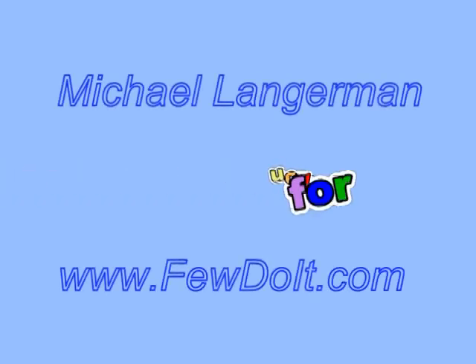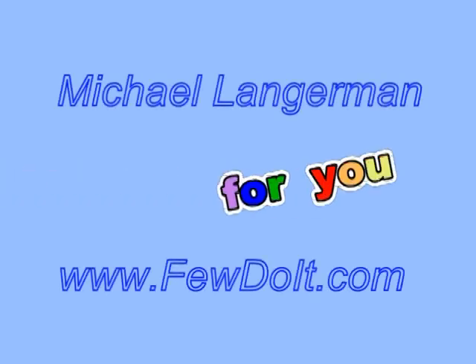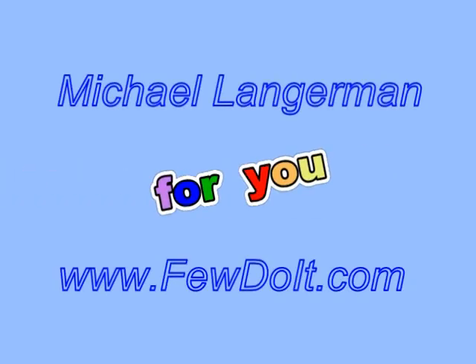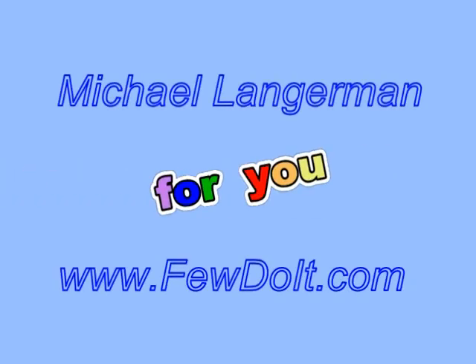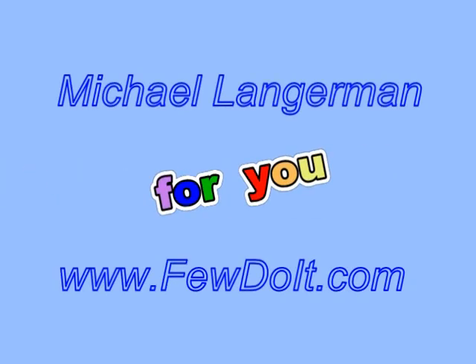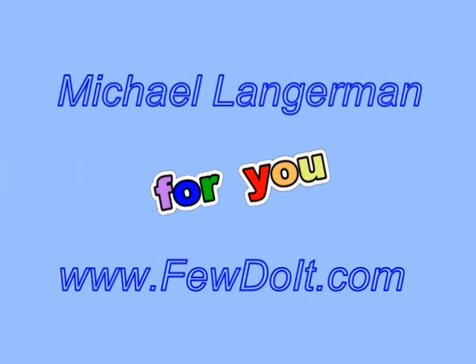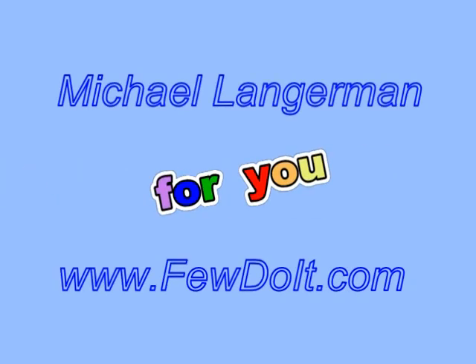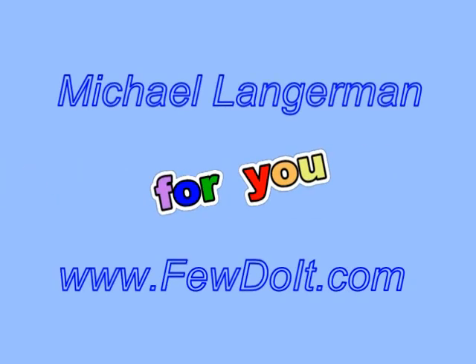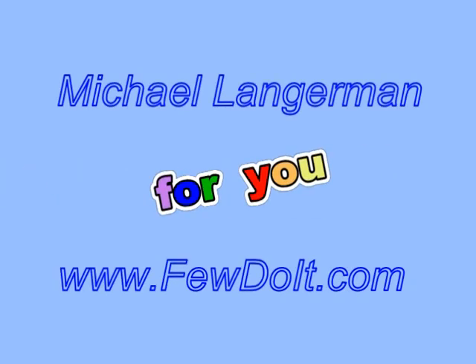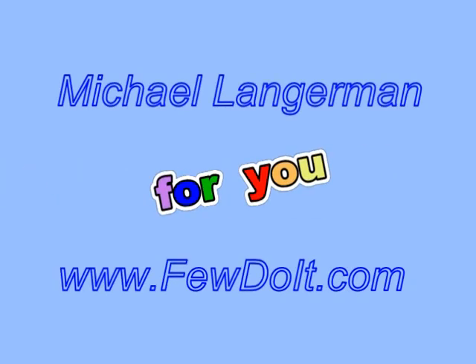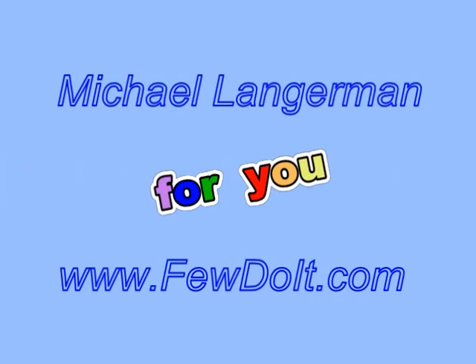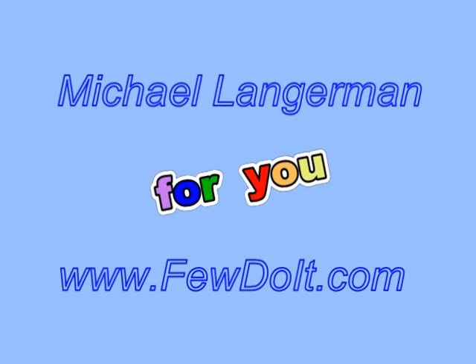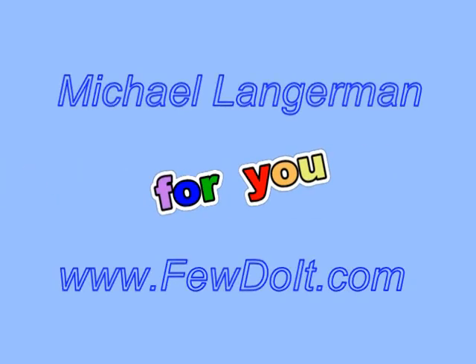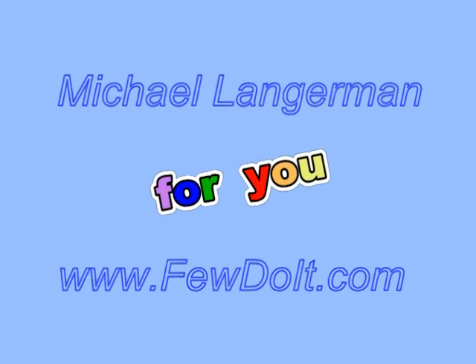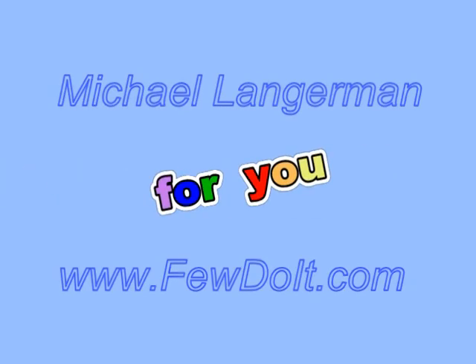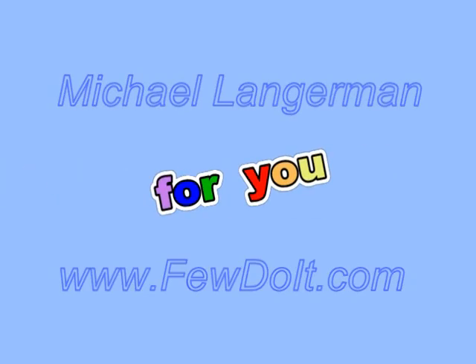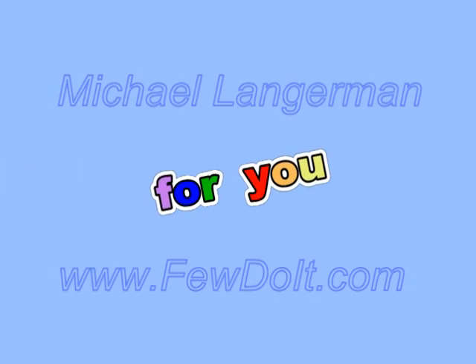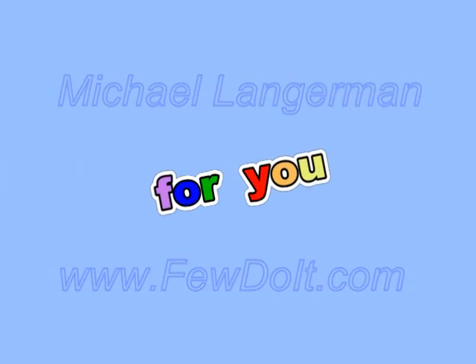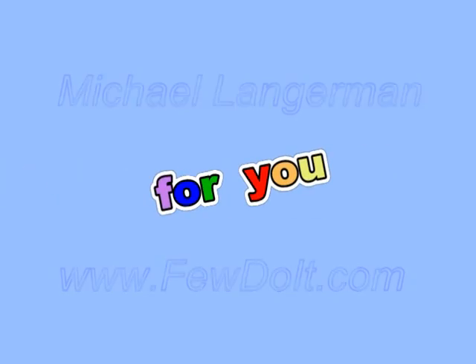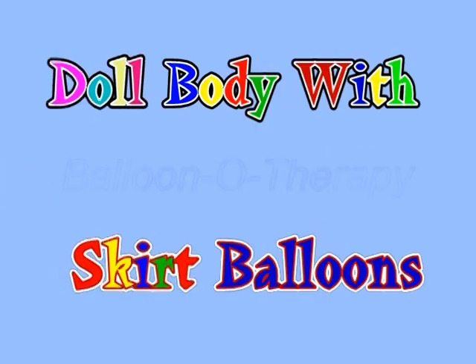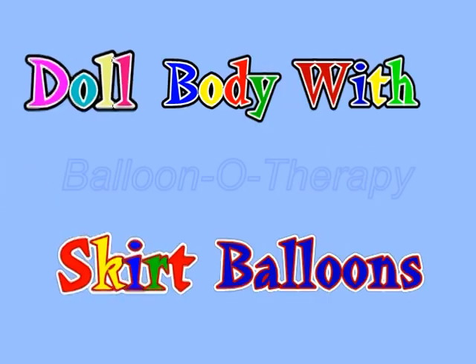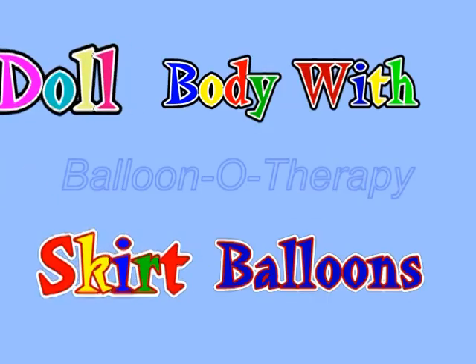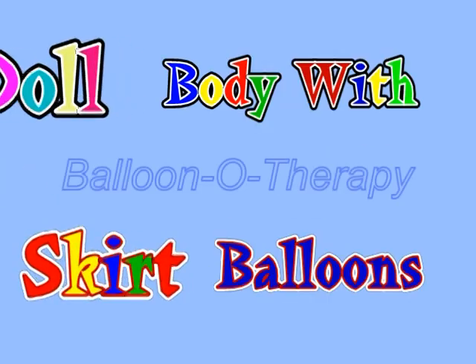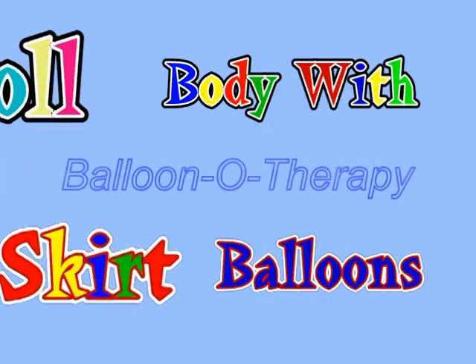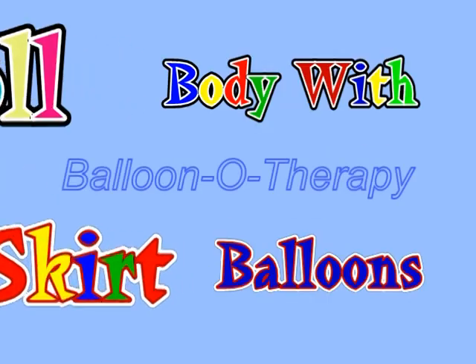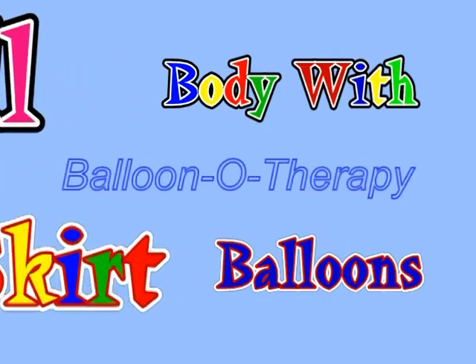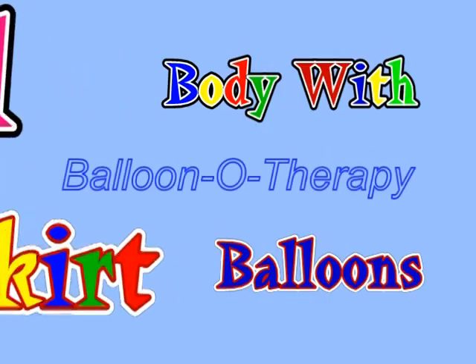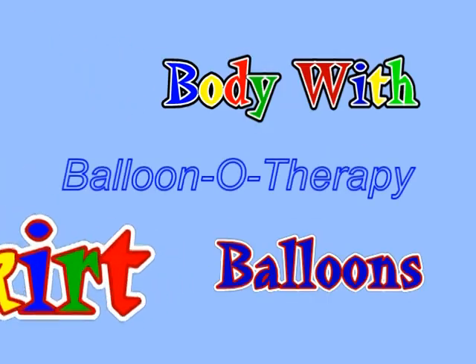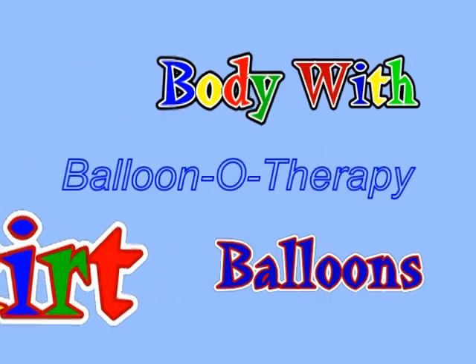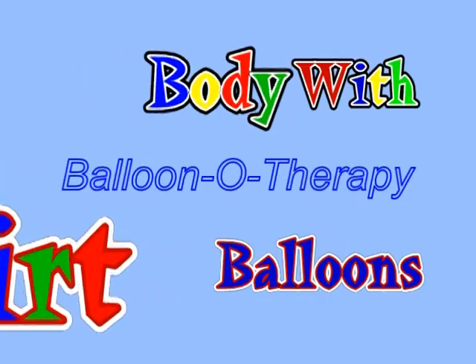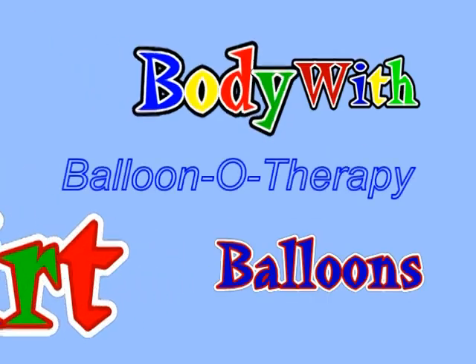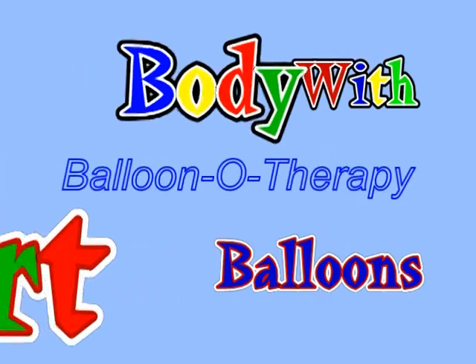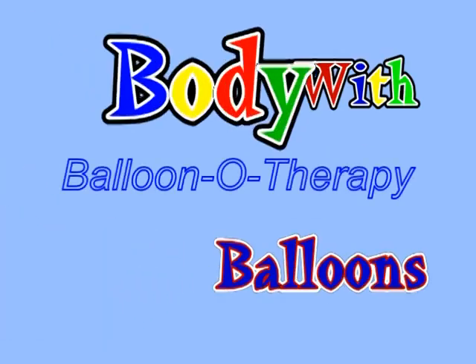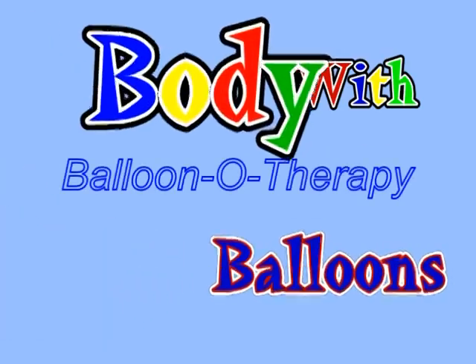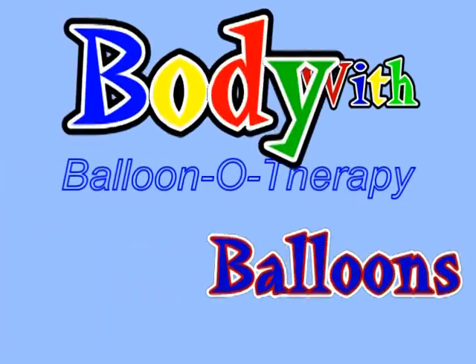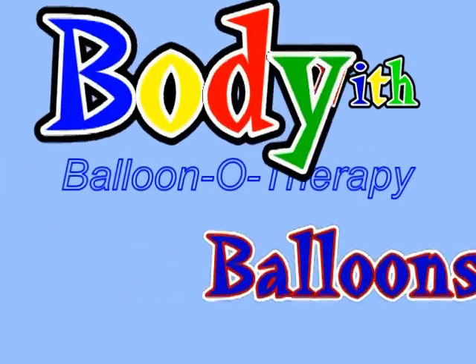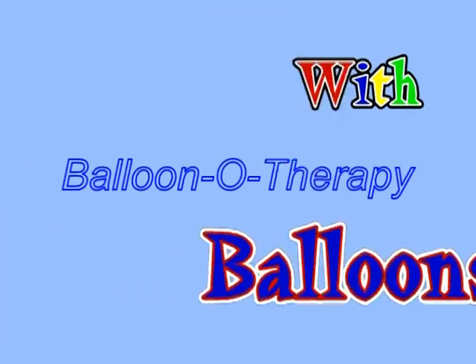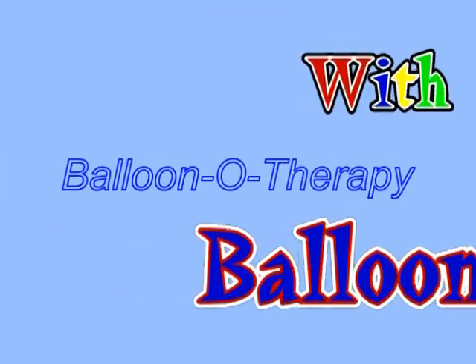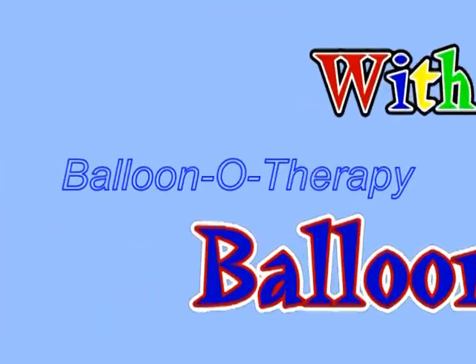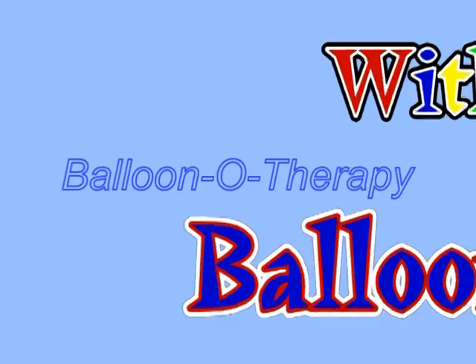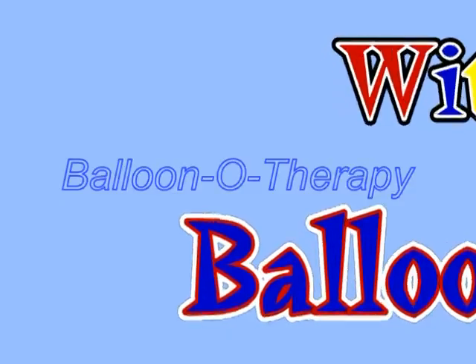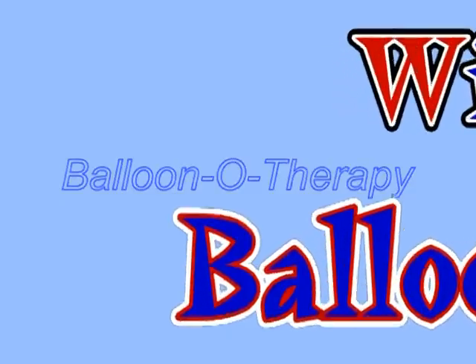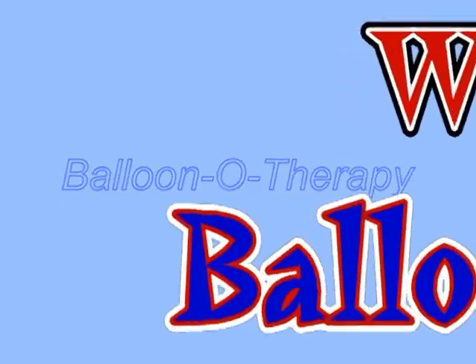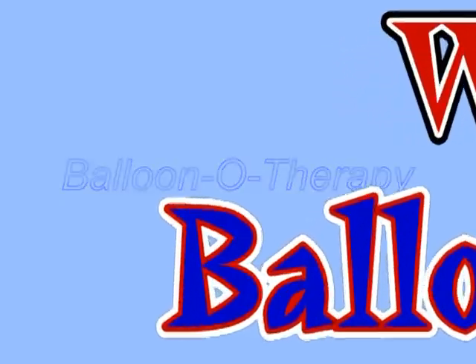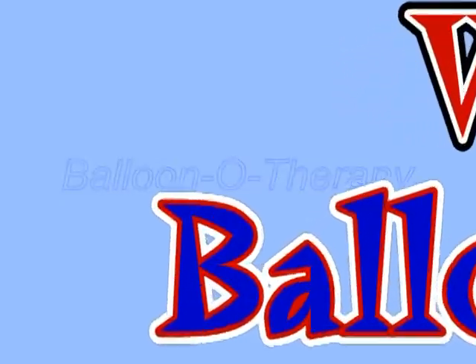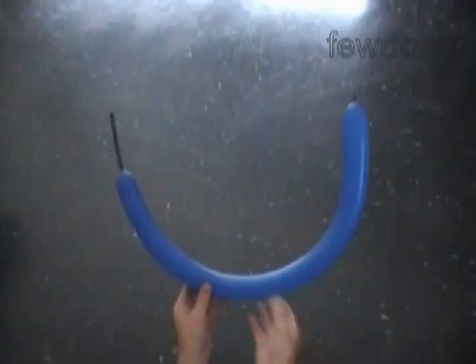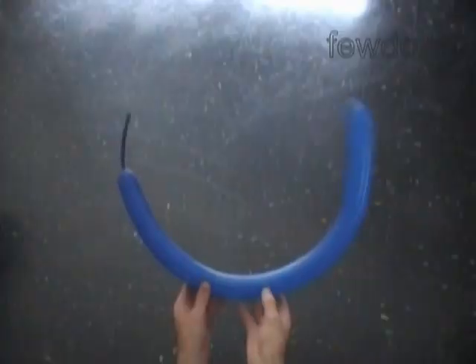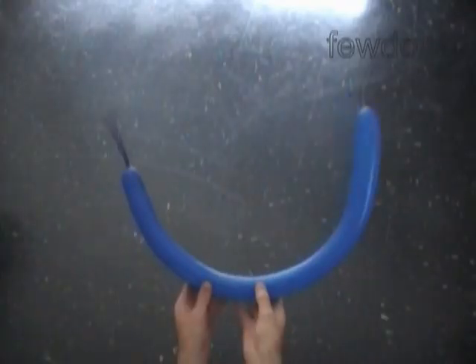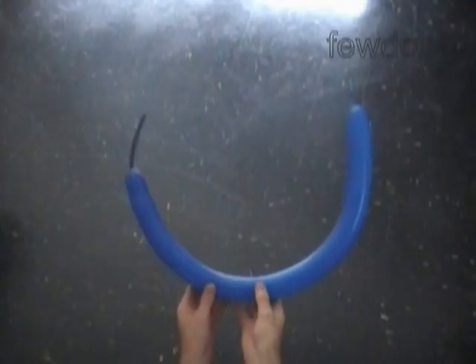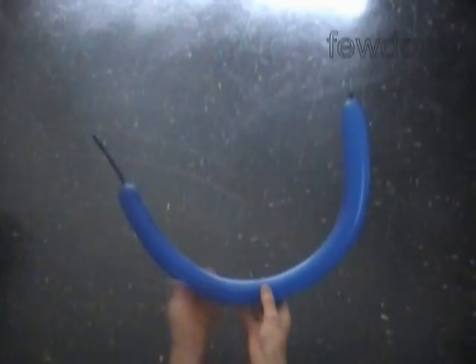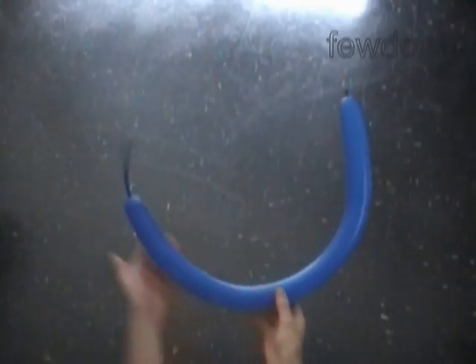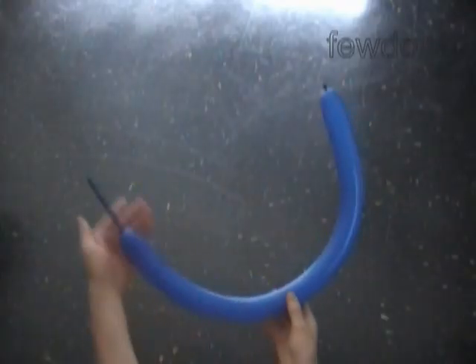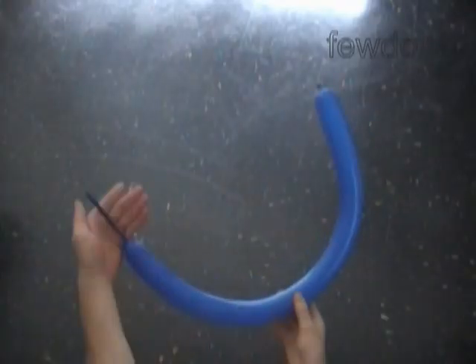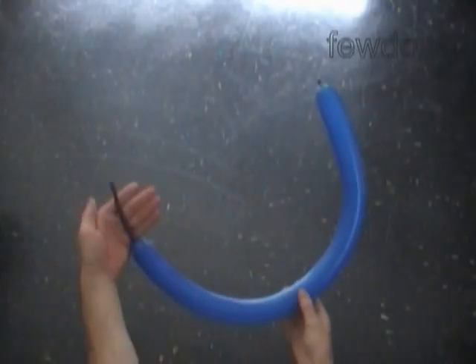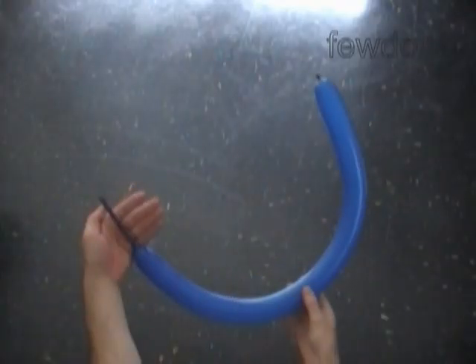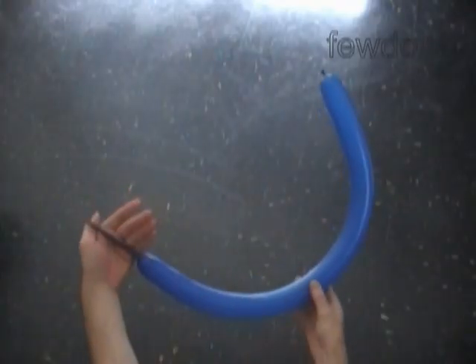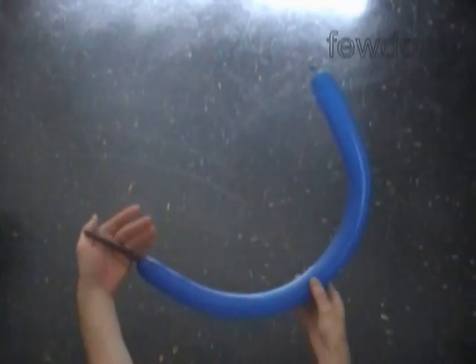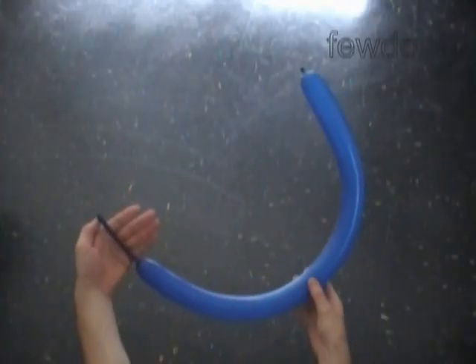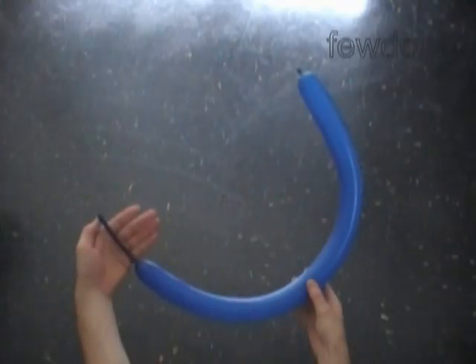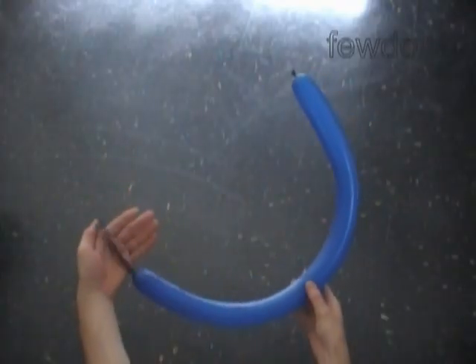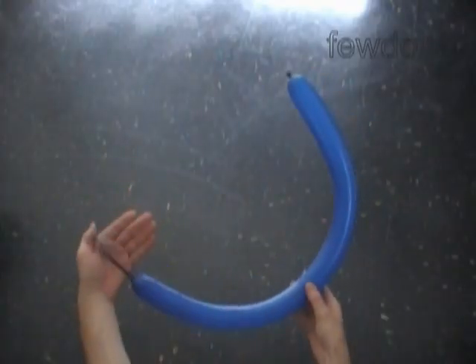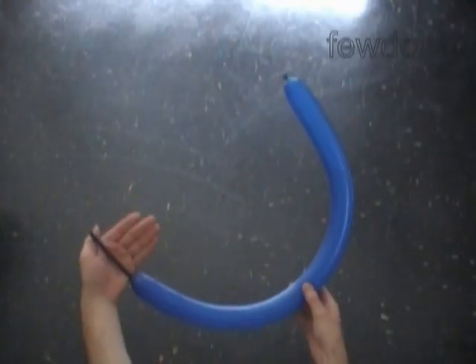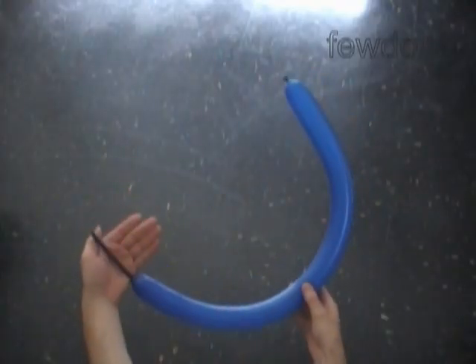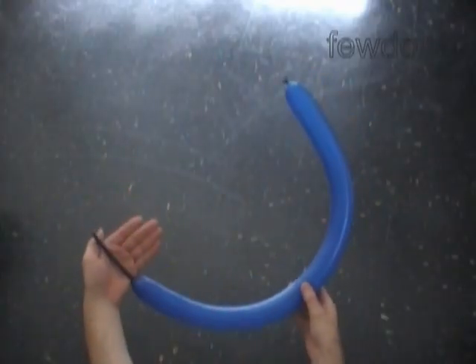Hello everybody. Today we are going to make a body for a doll with a skirt, and we are going to use two balloons to make it.